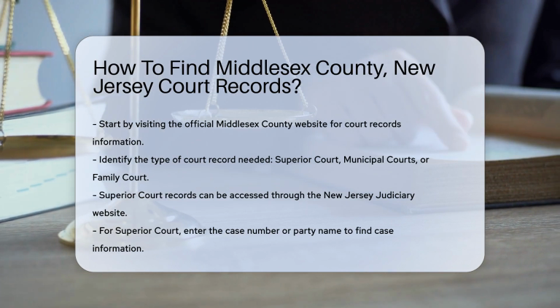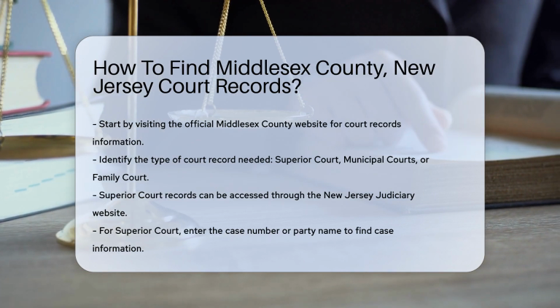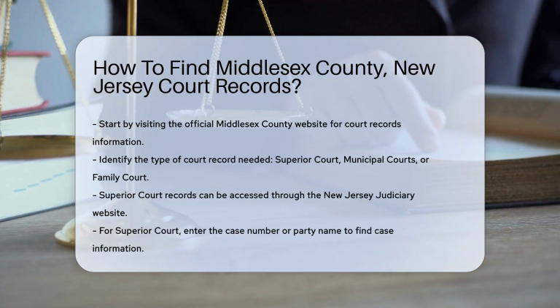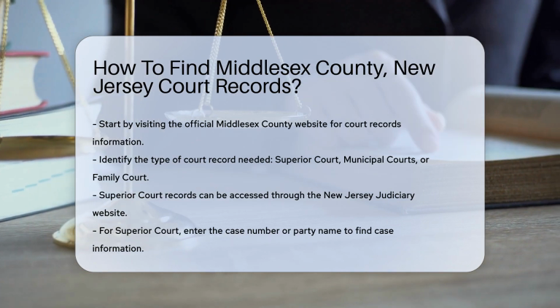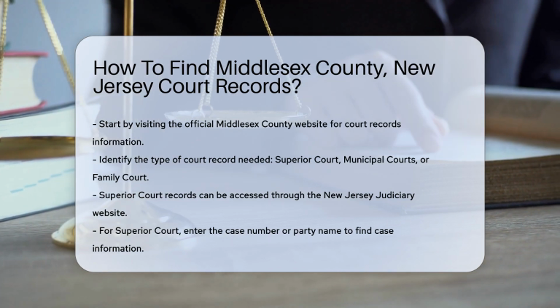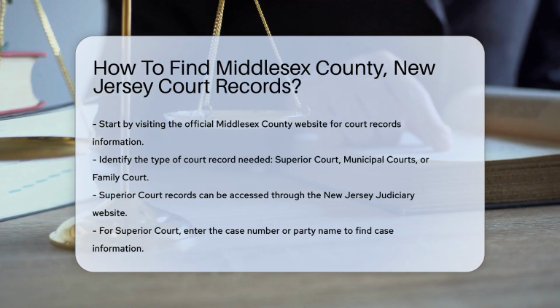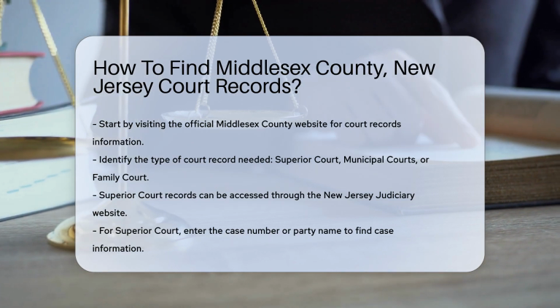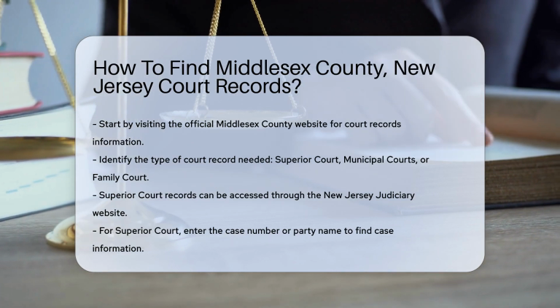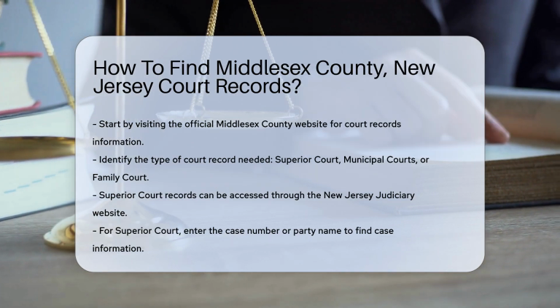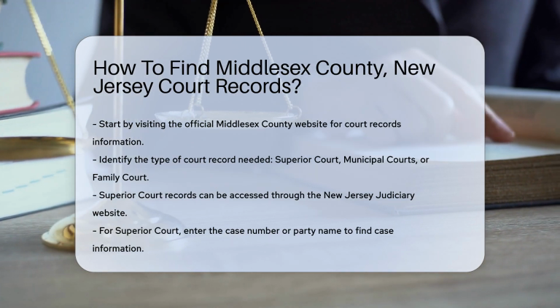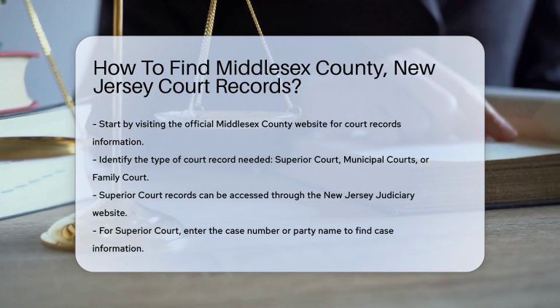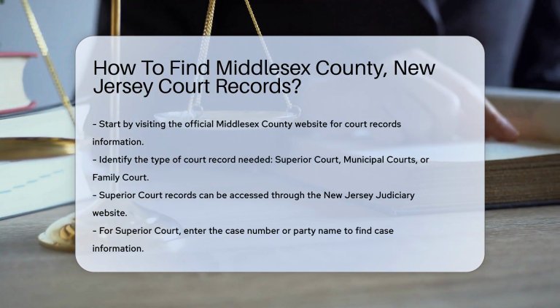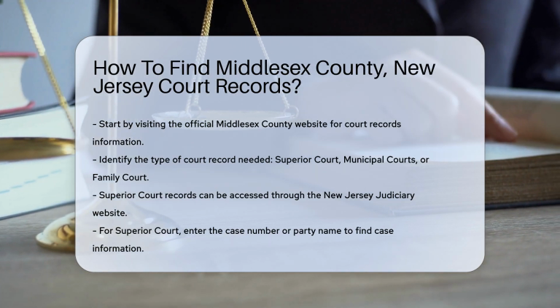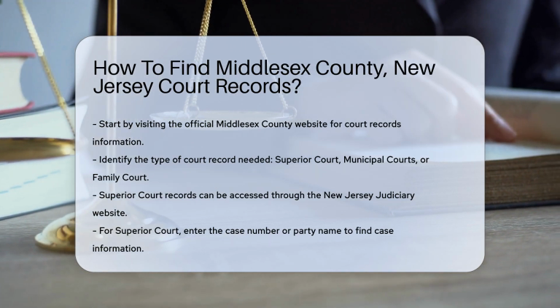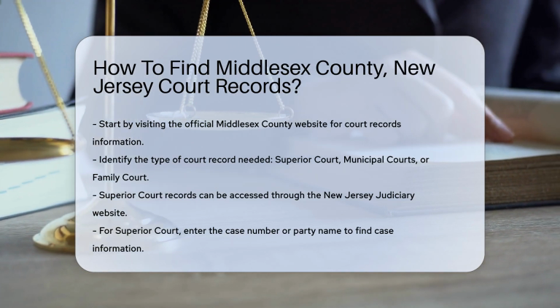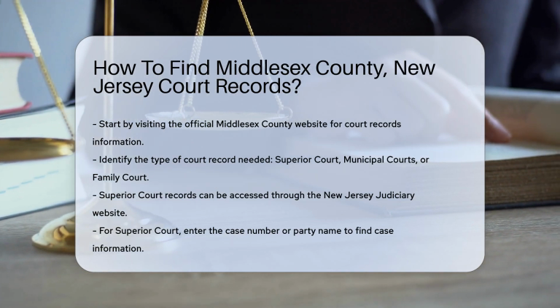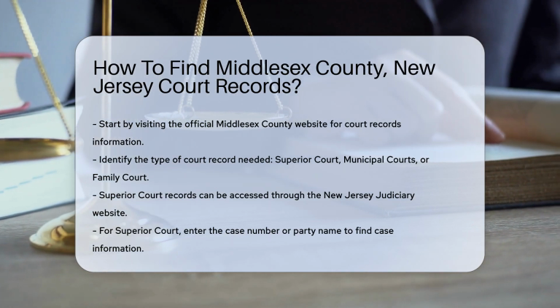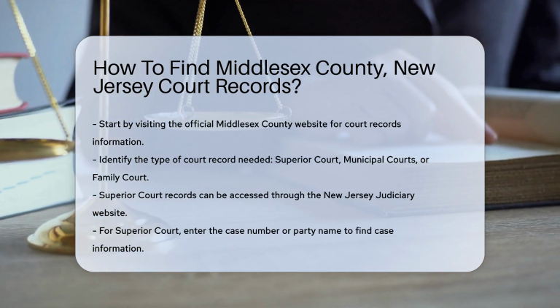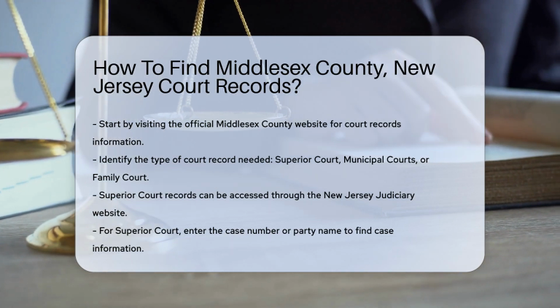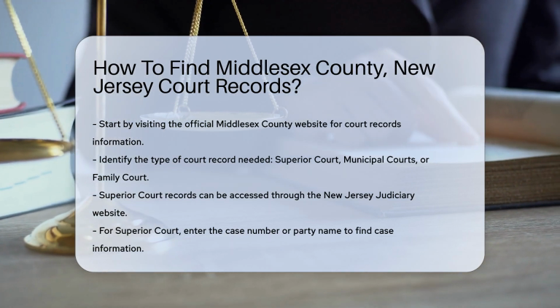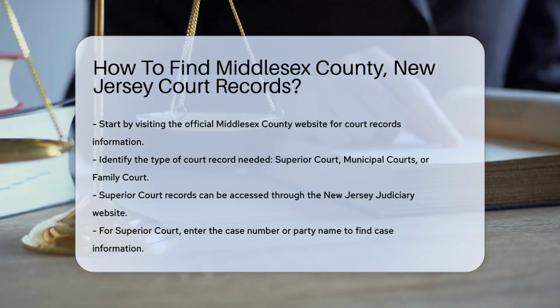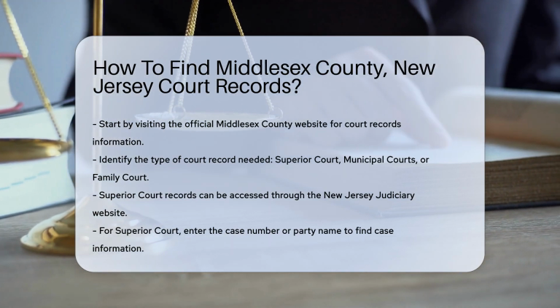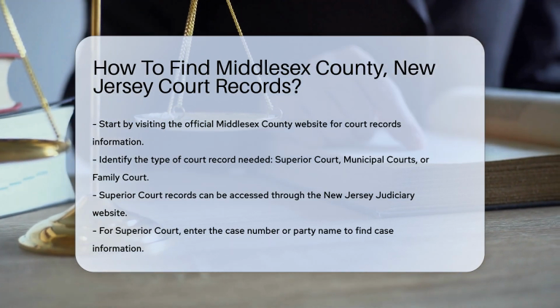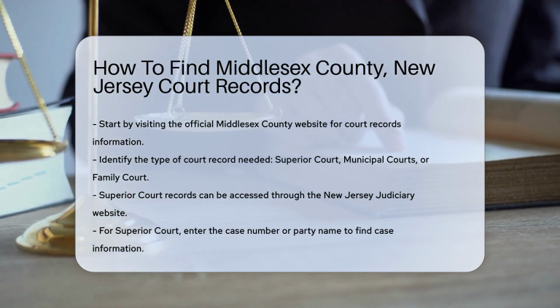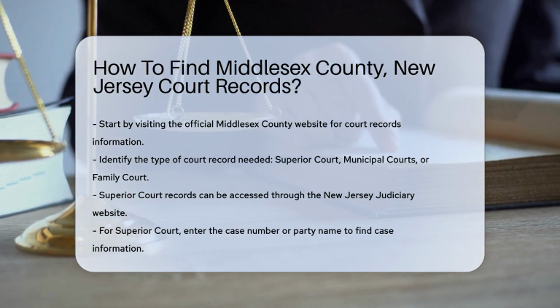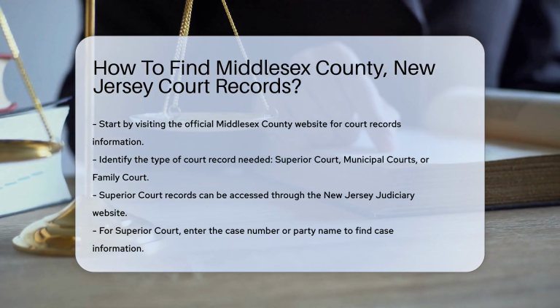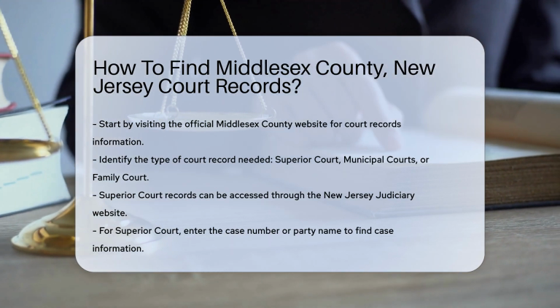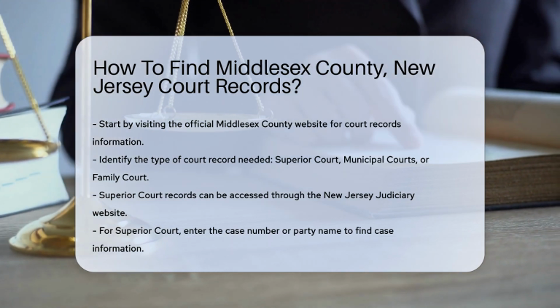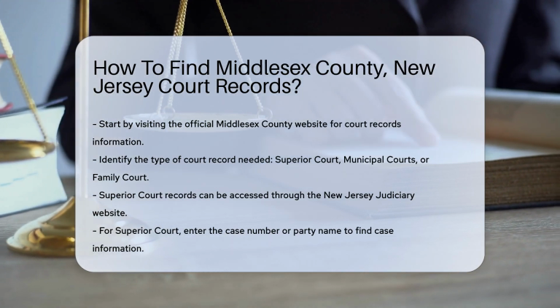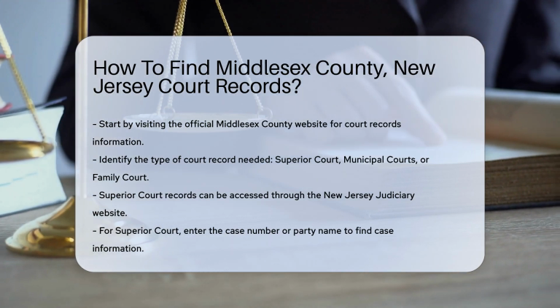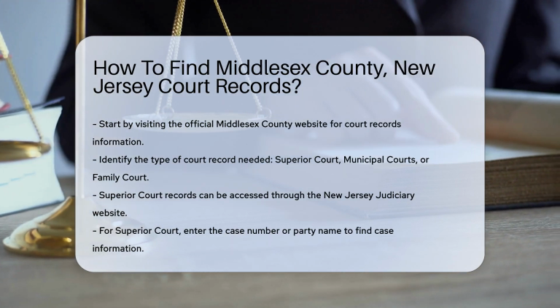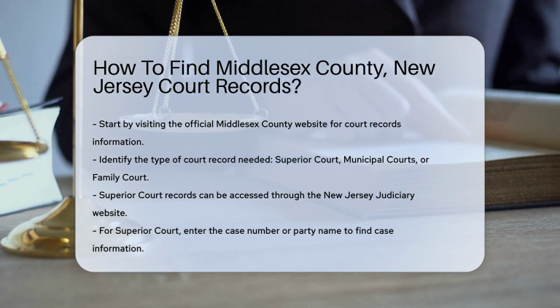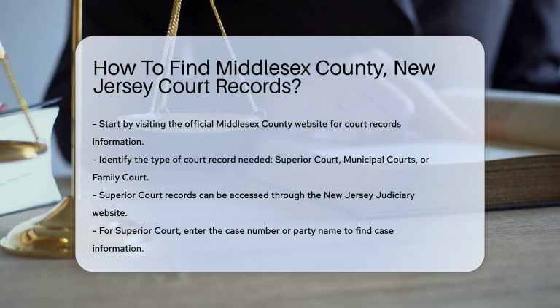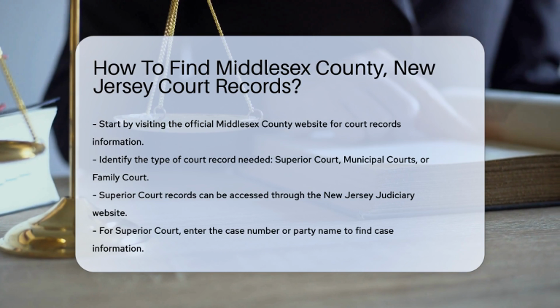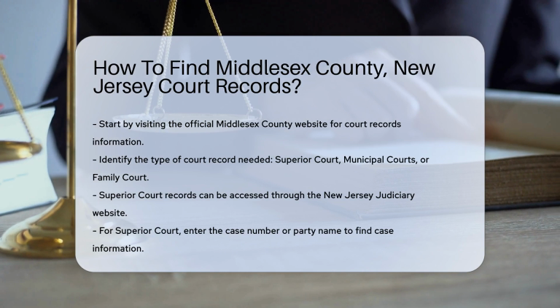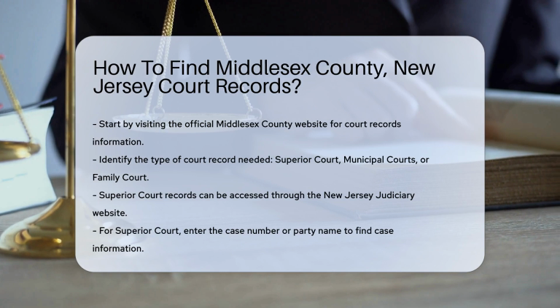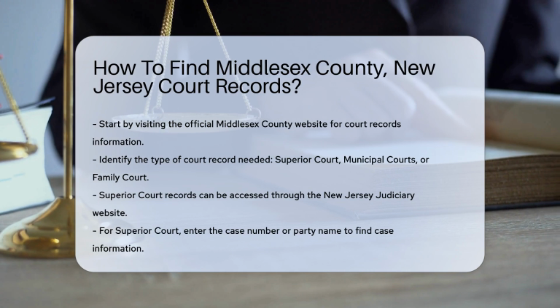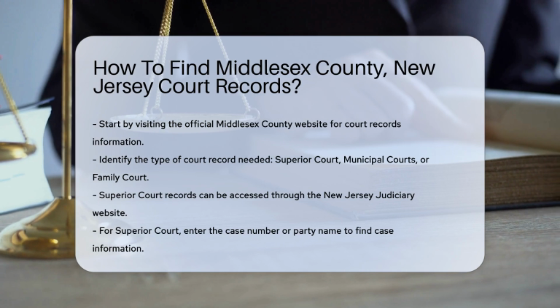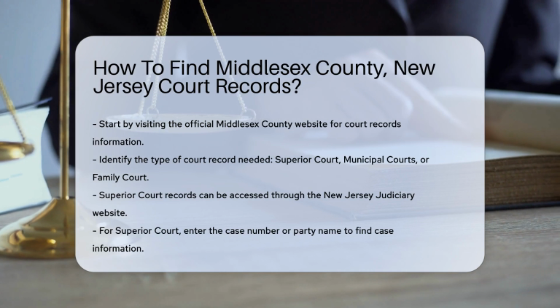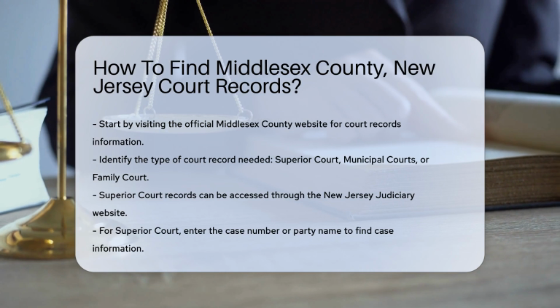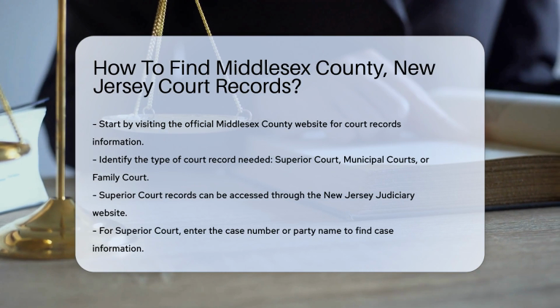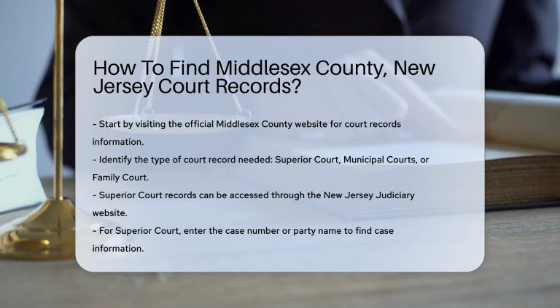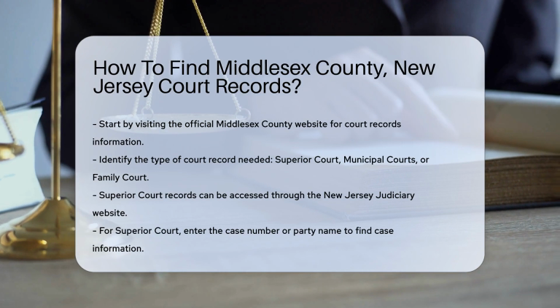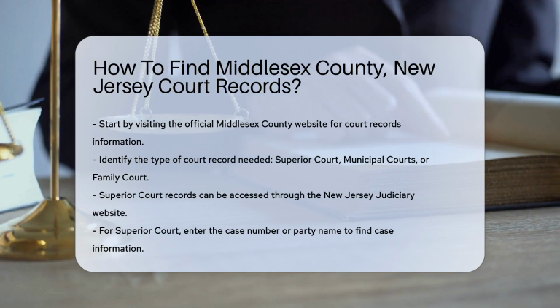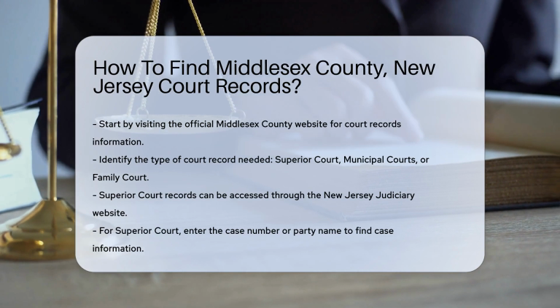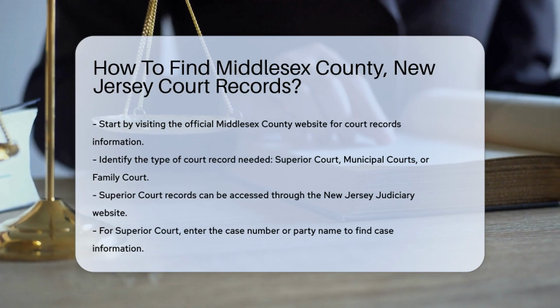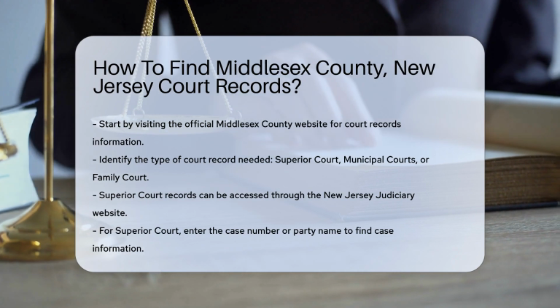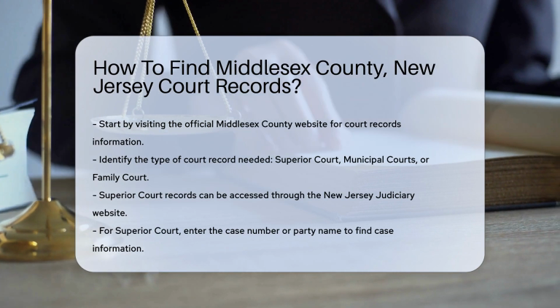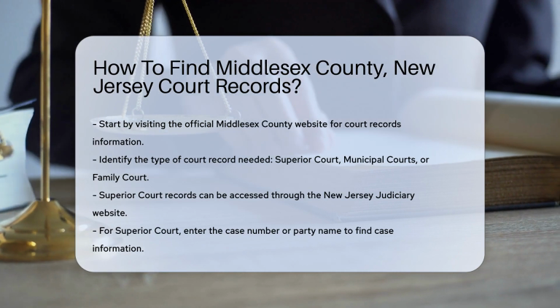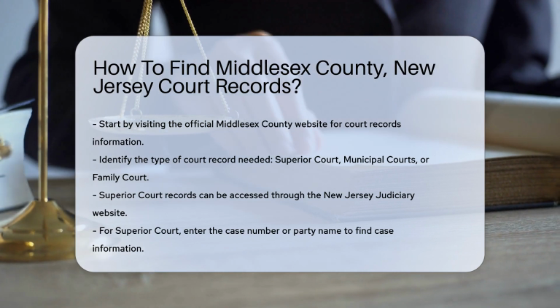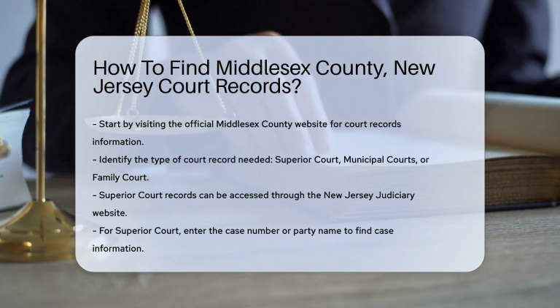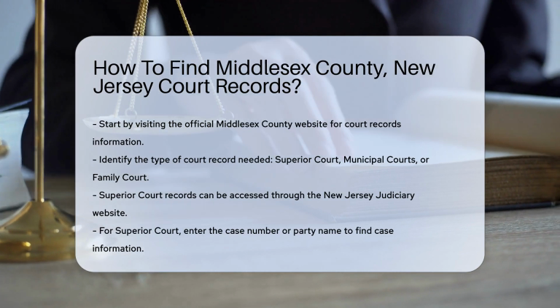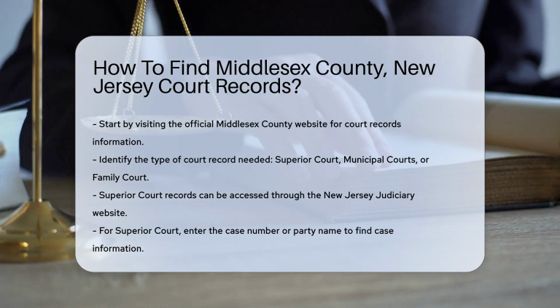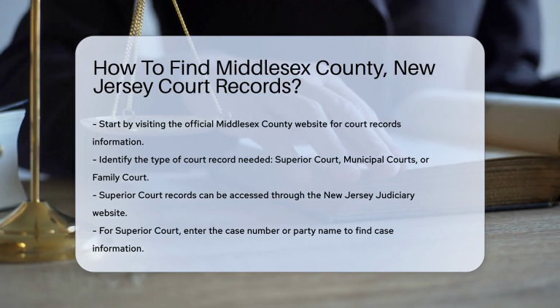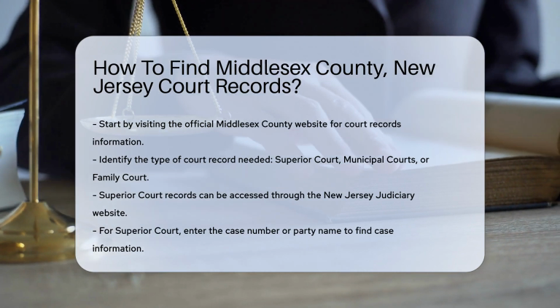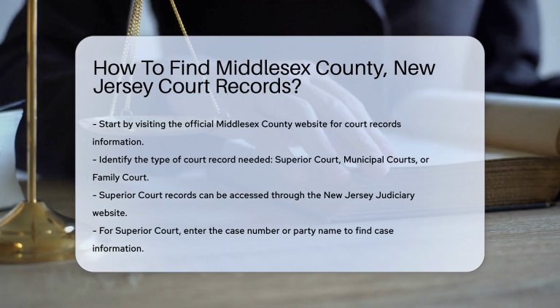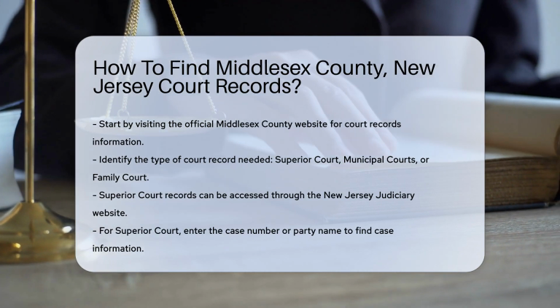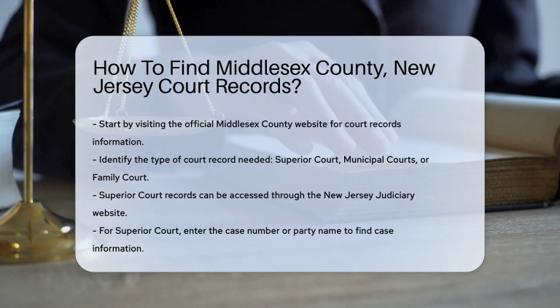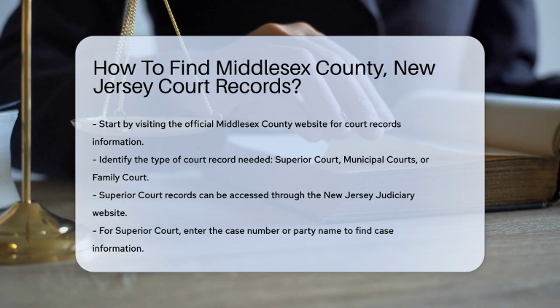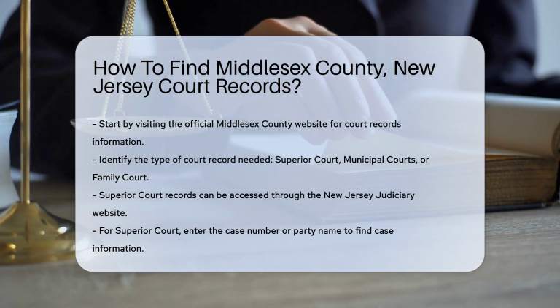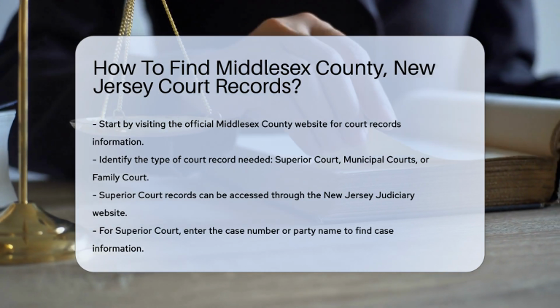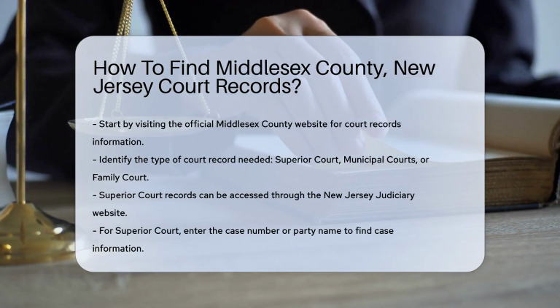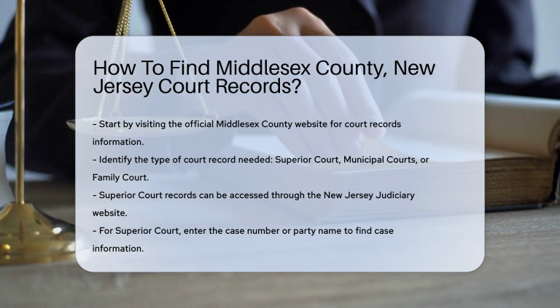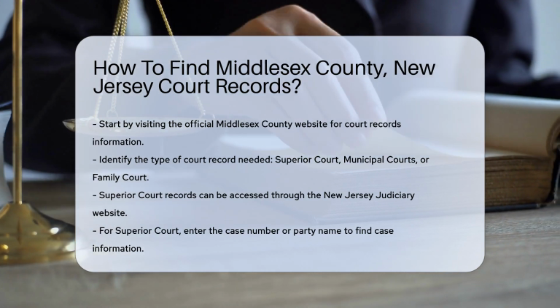Start by visiting the official Middlesex County website. This site offers a wealth of information on accessing court records.